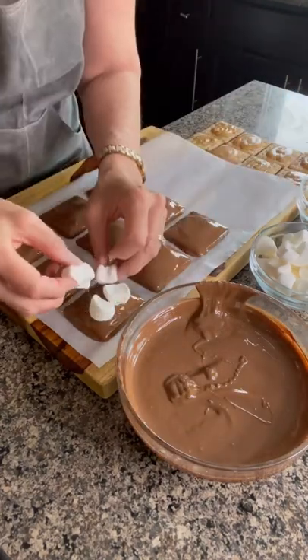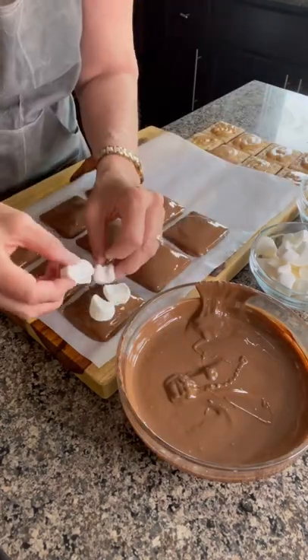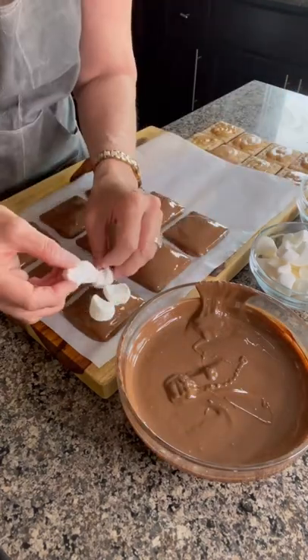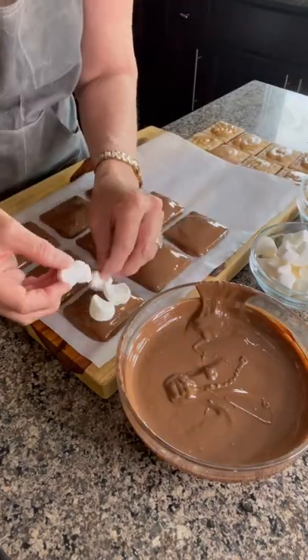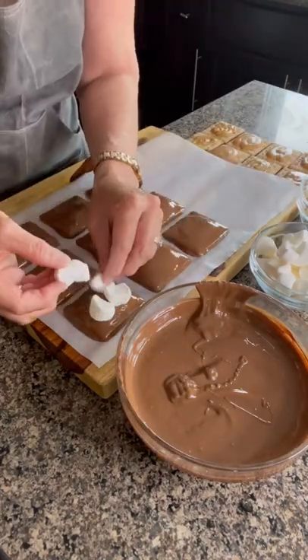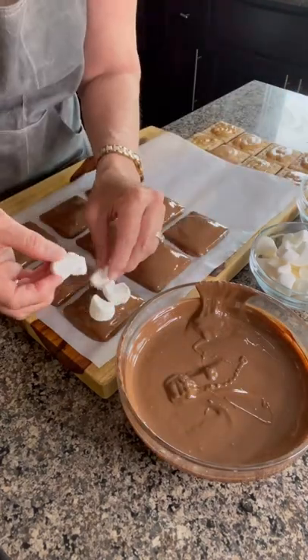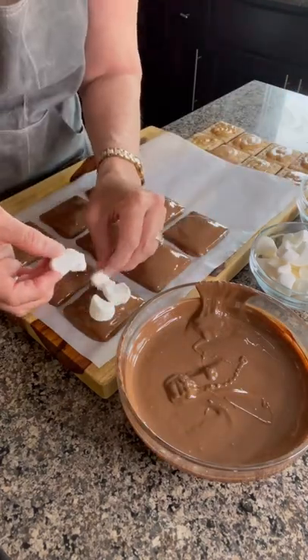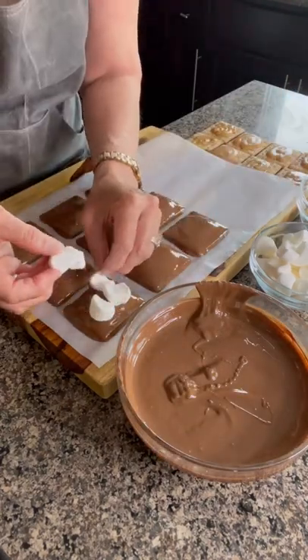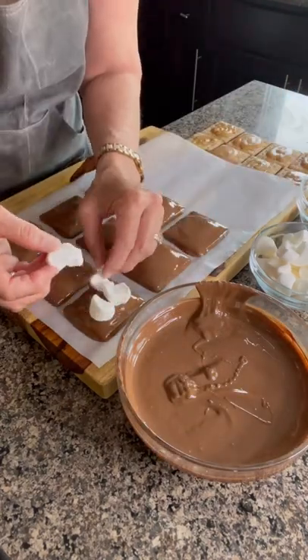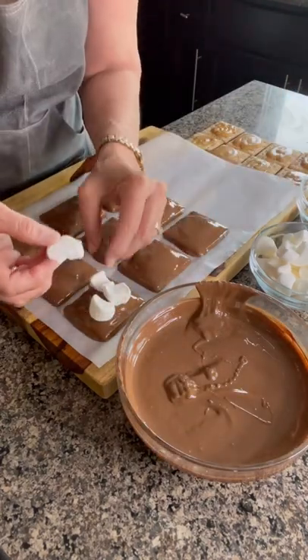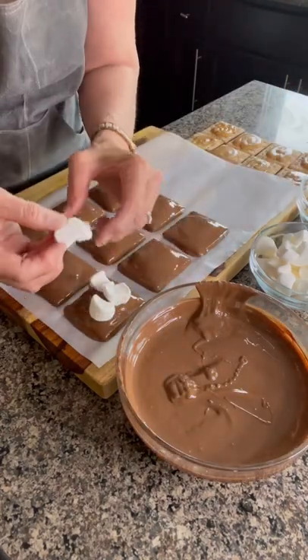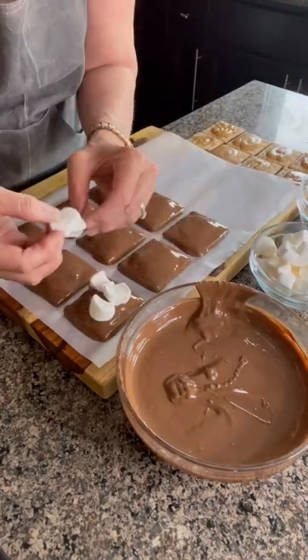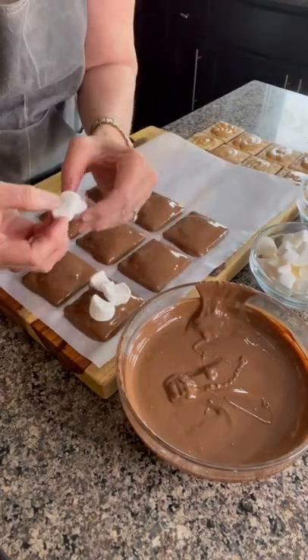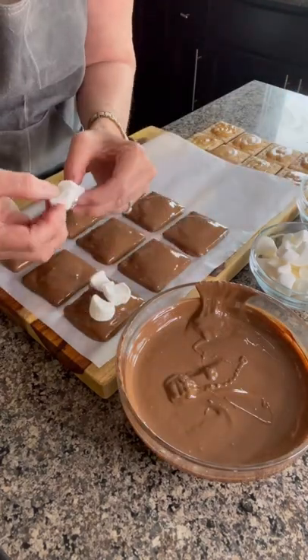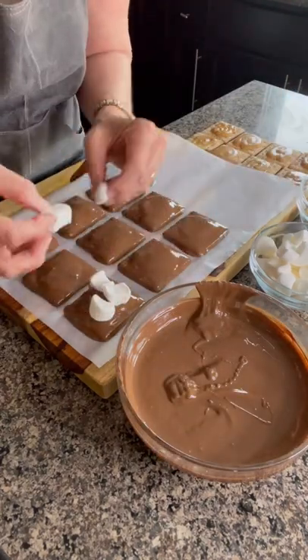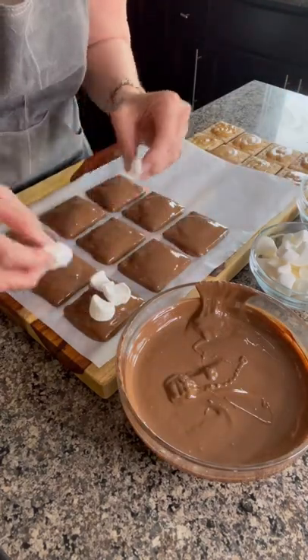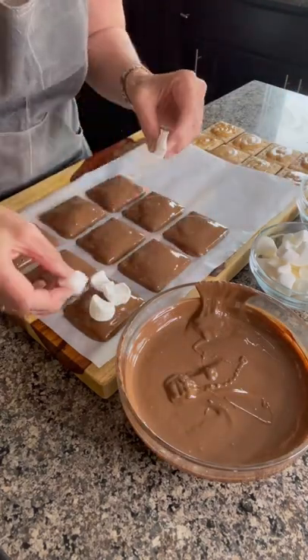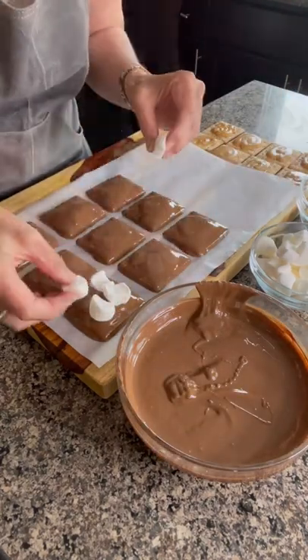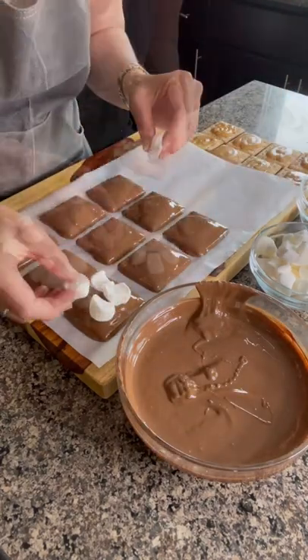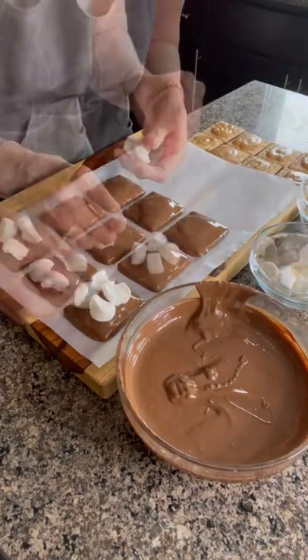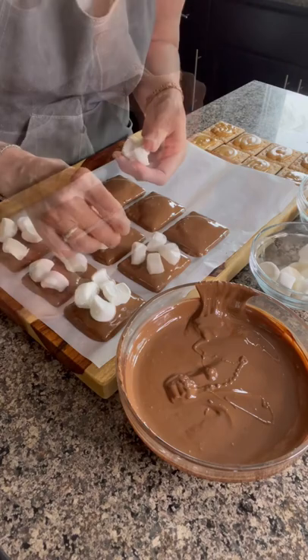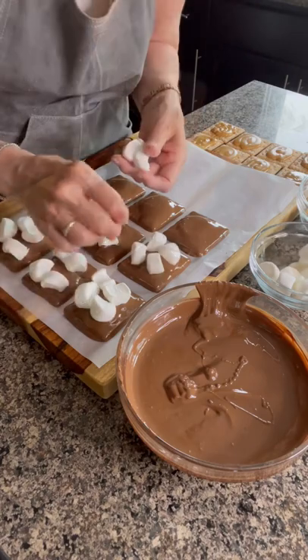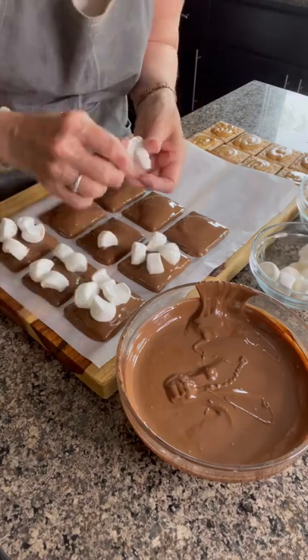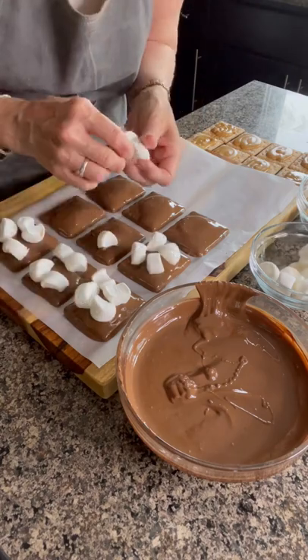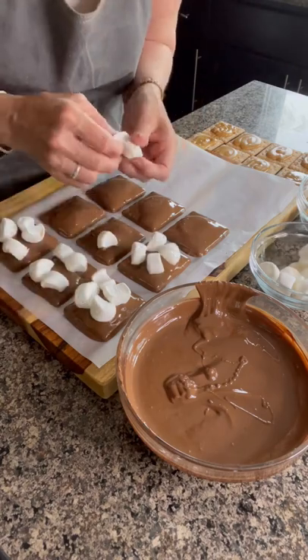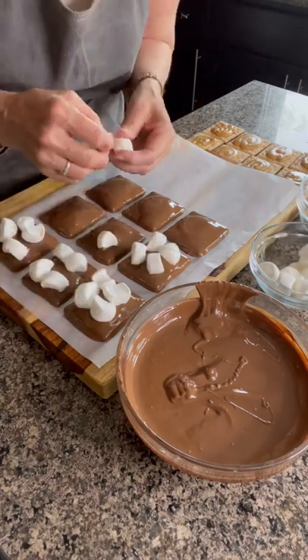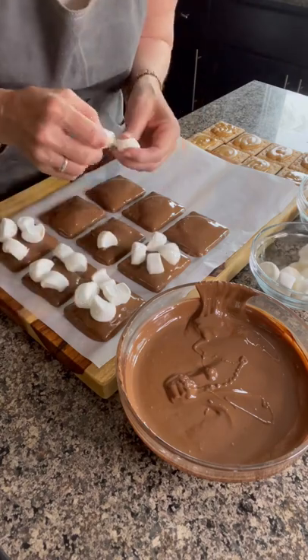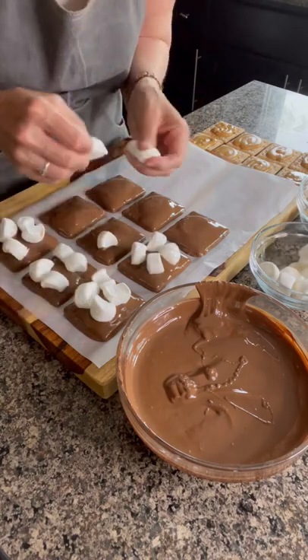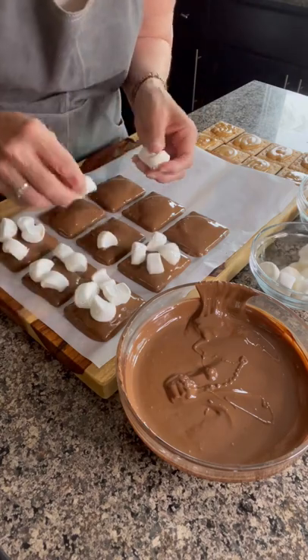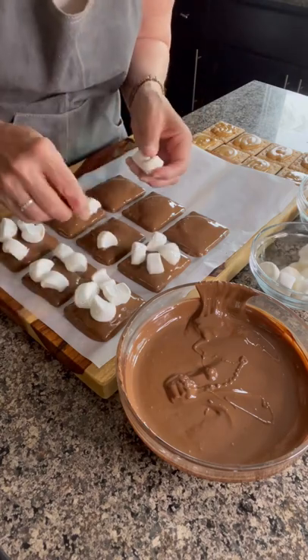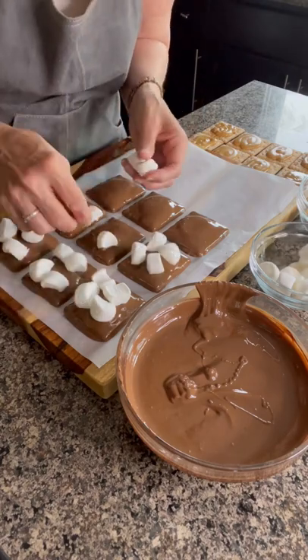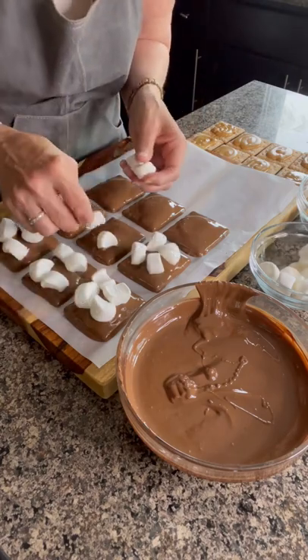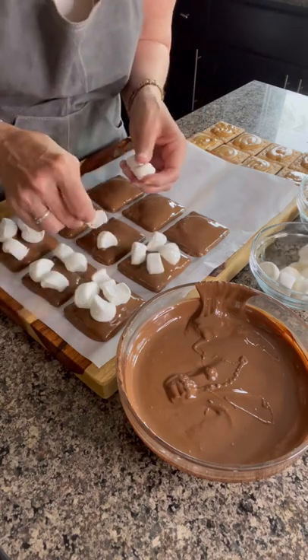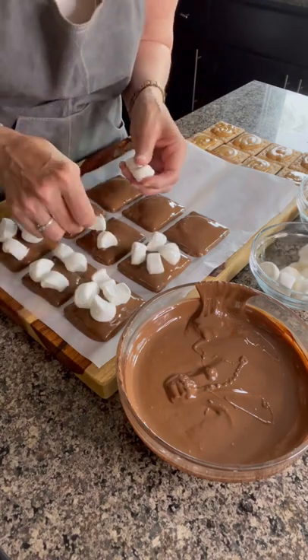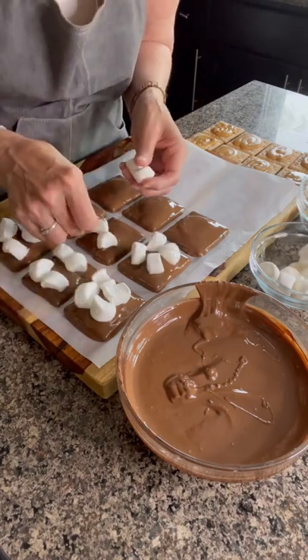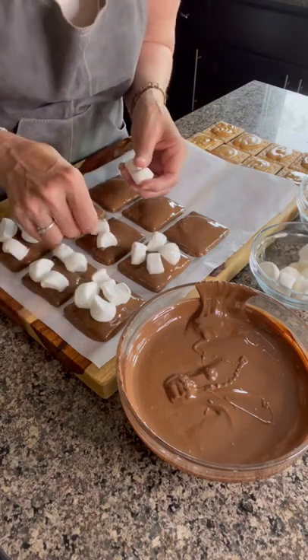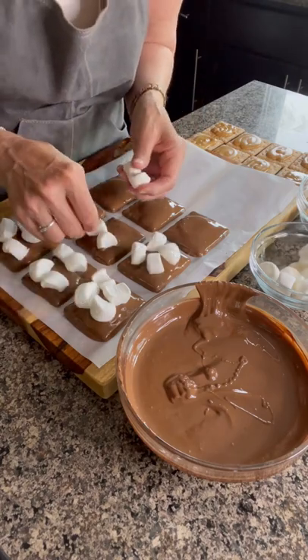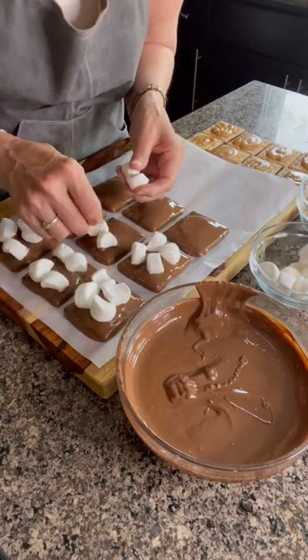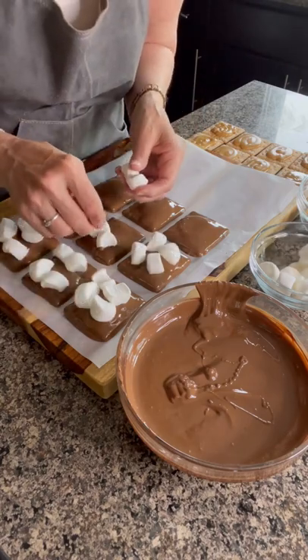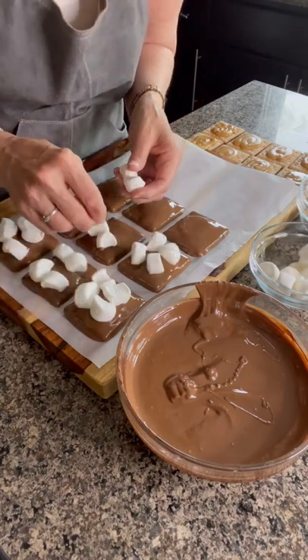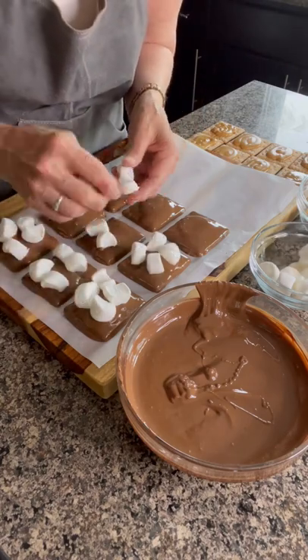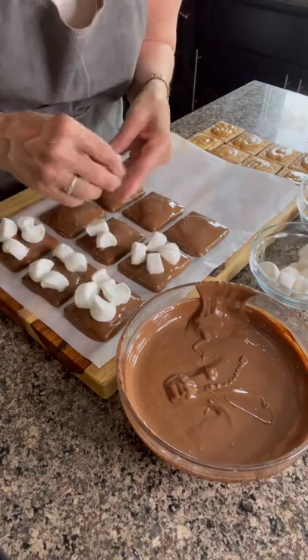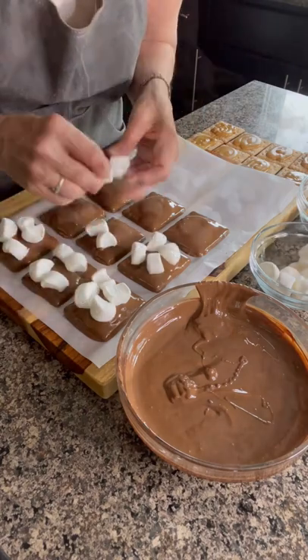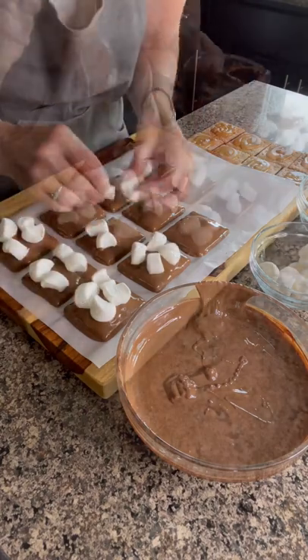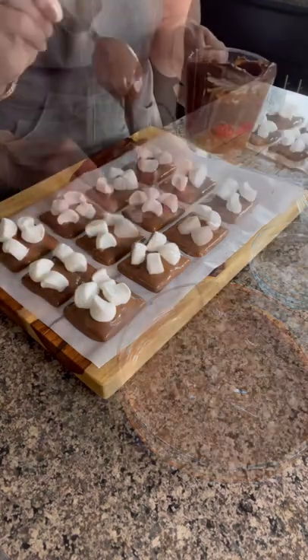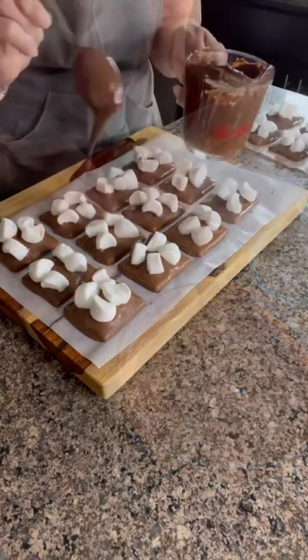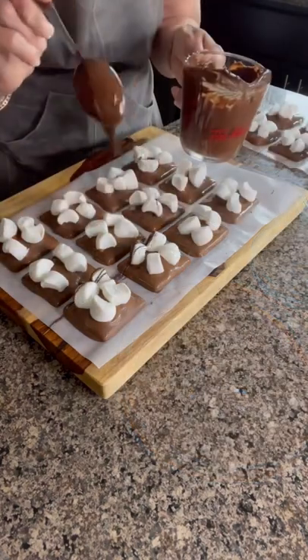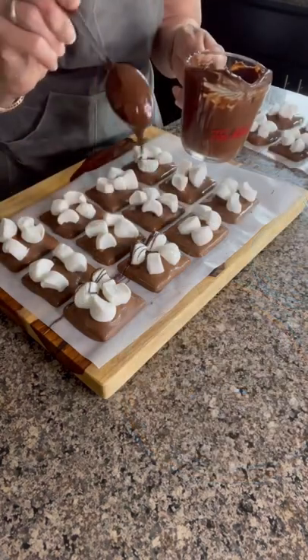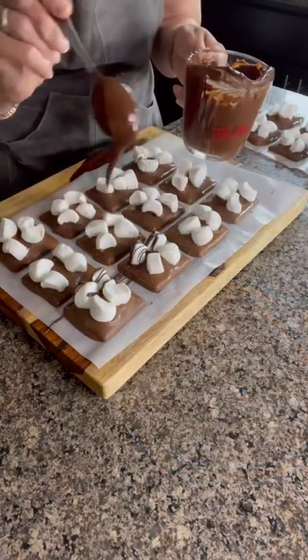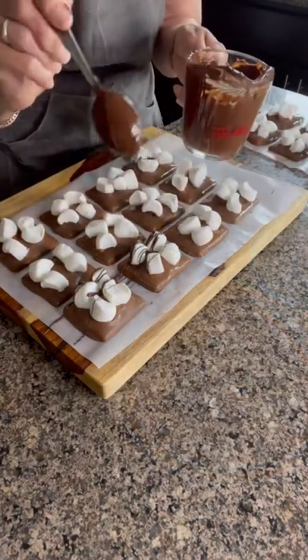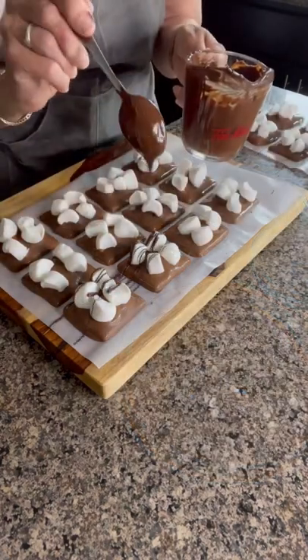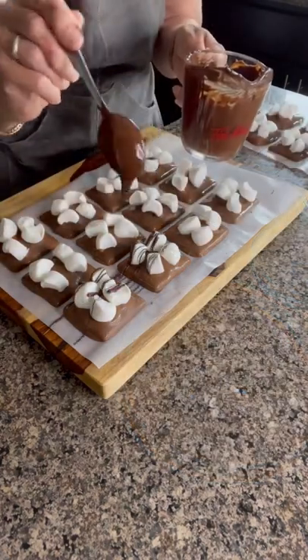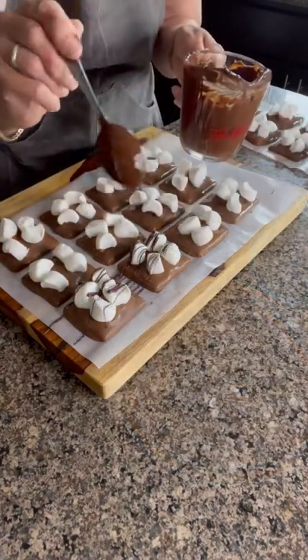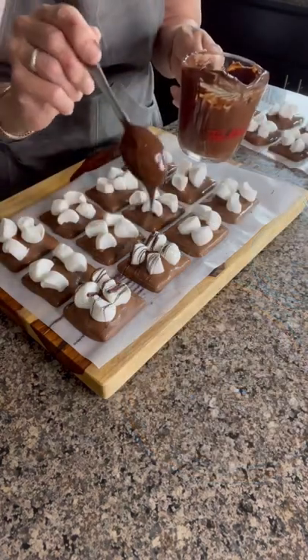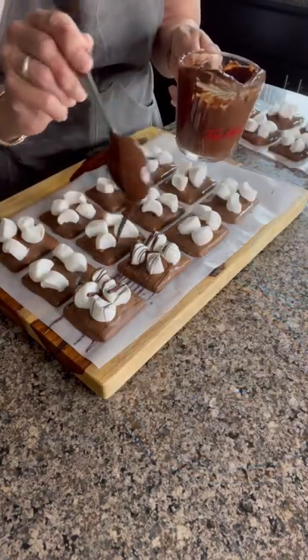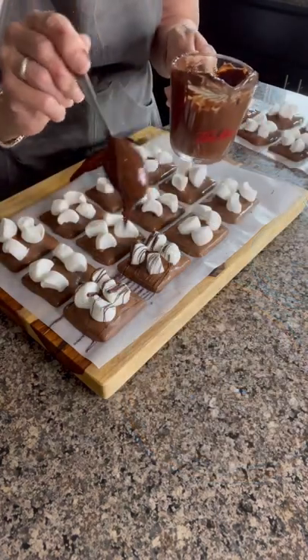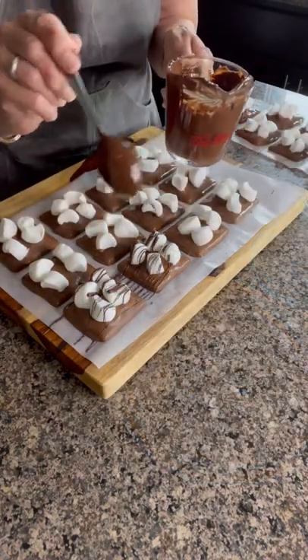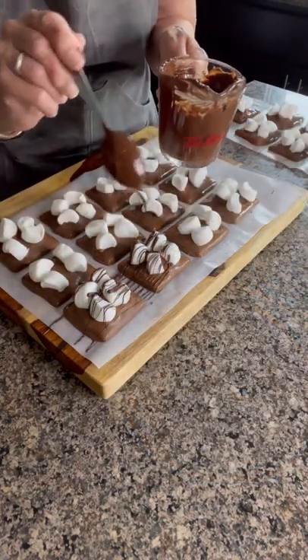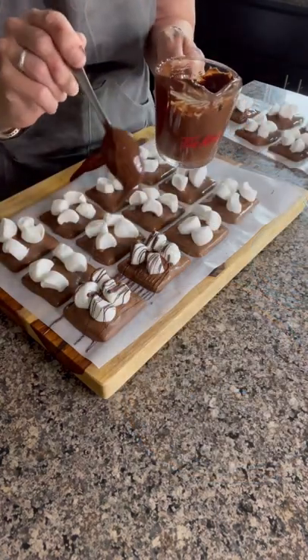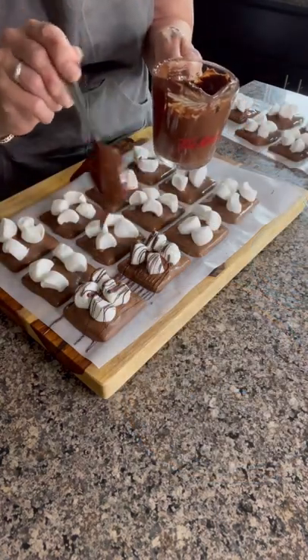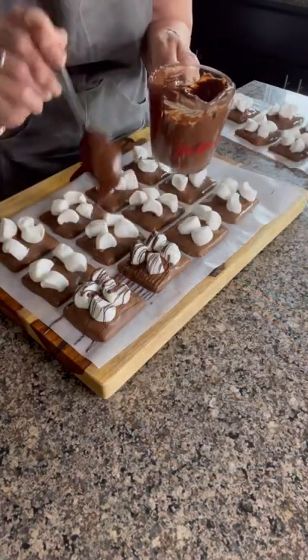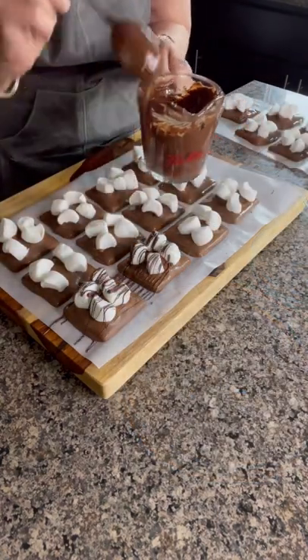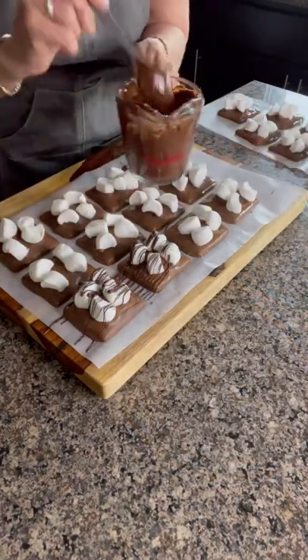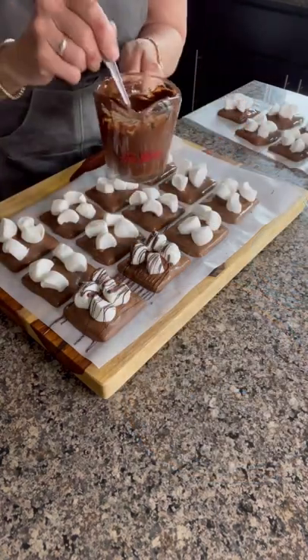Decorate with marshmallows. I only had large marshmallows here, so I just cut them into fours.